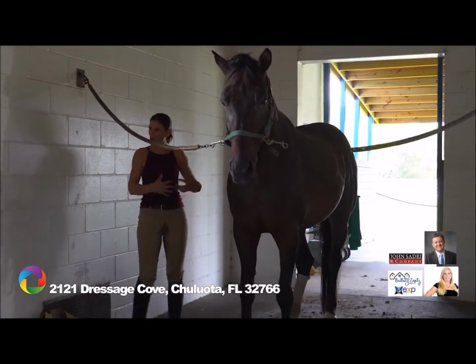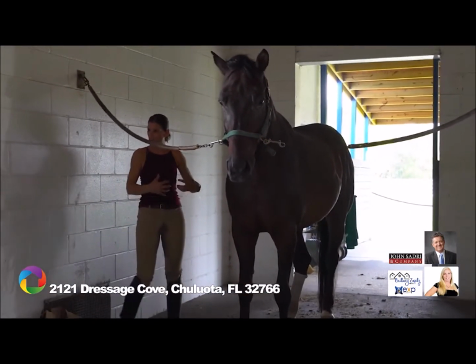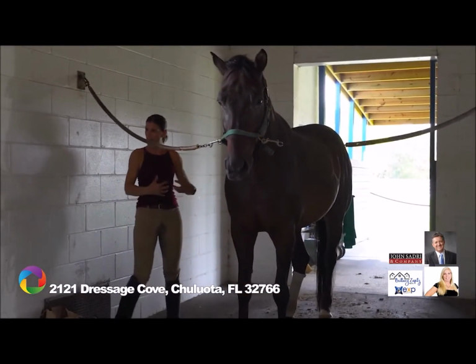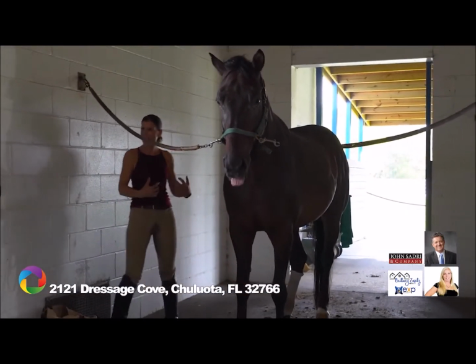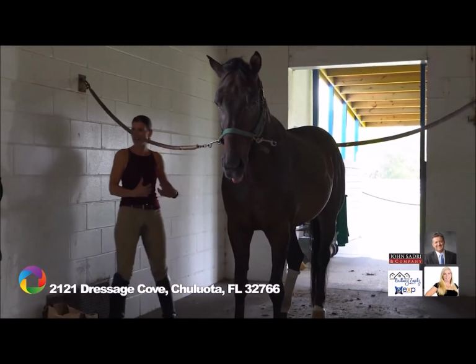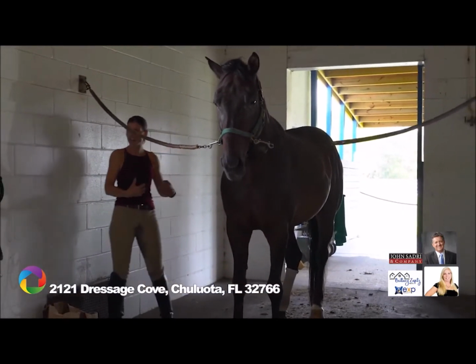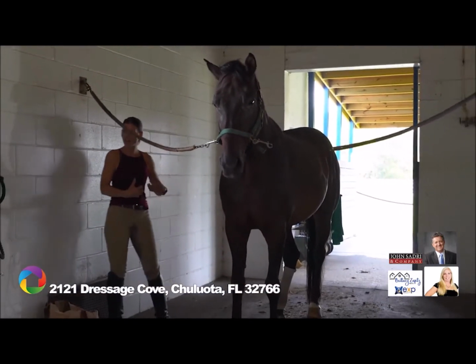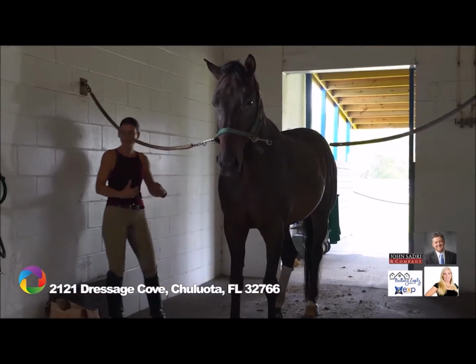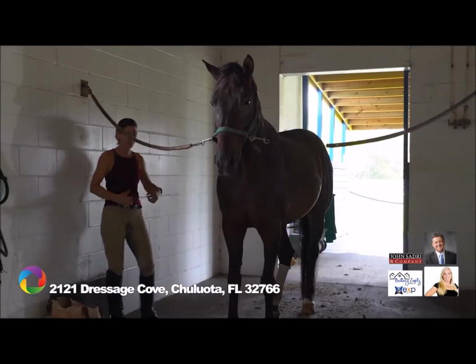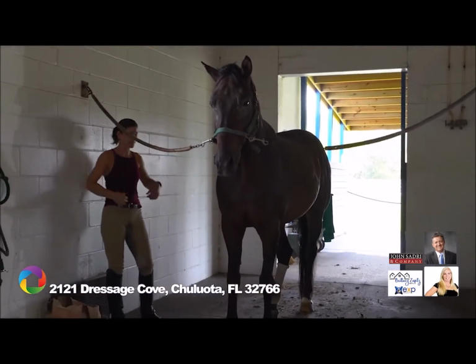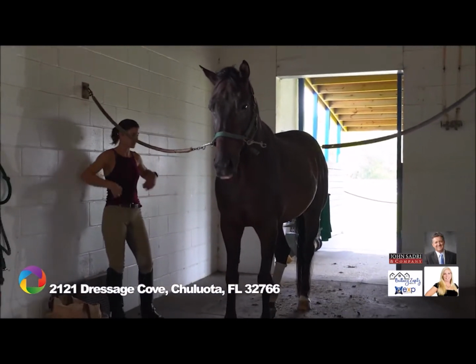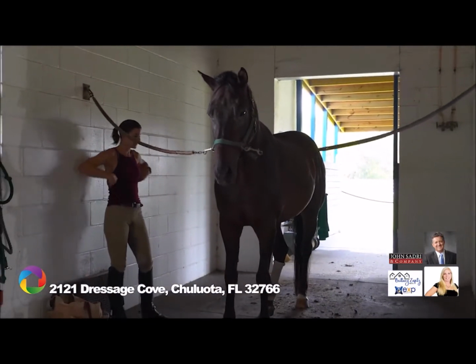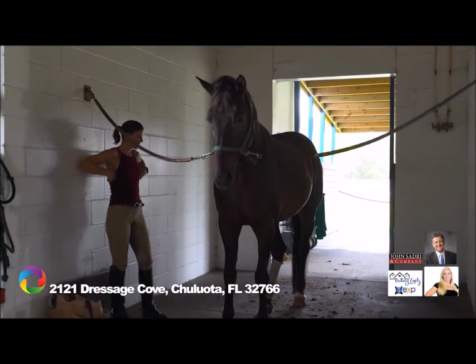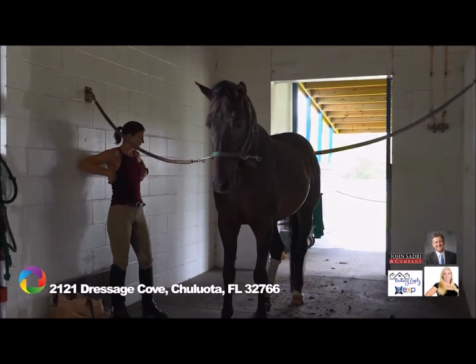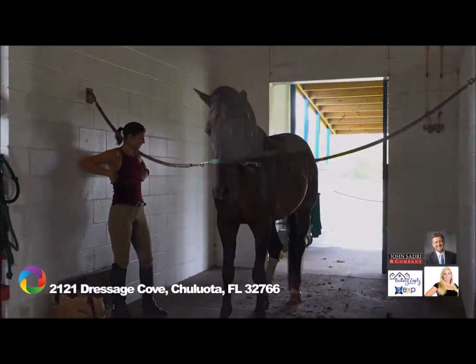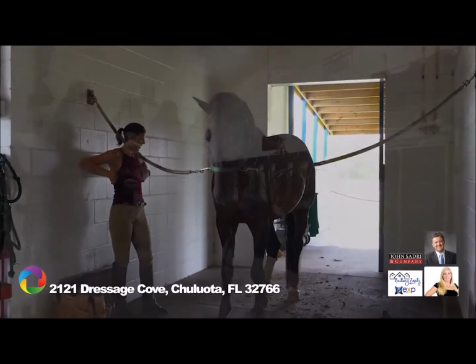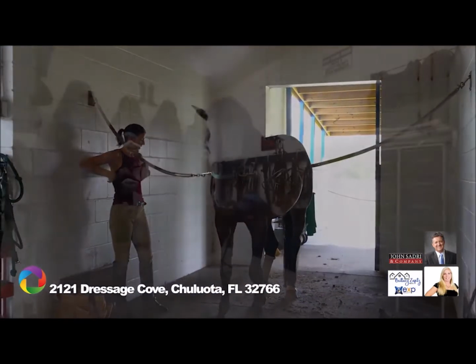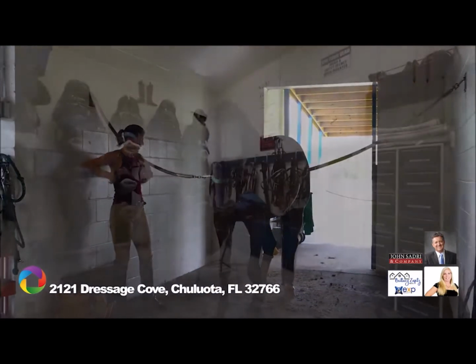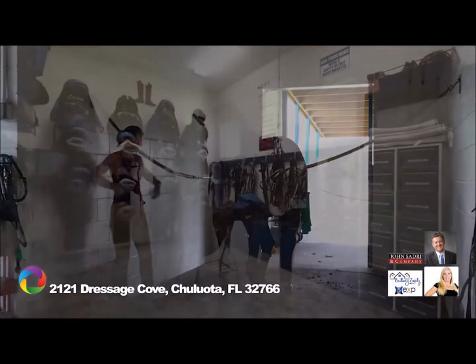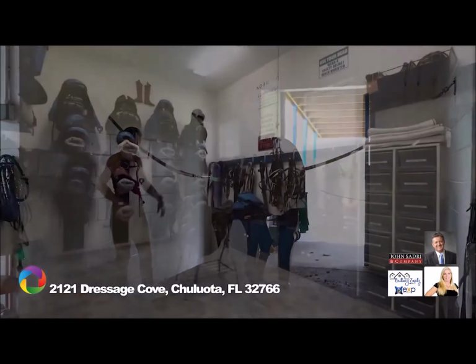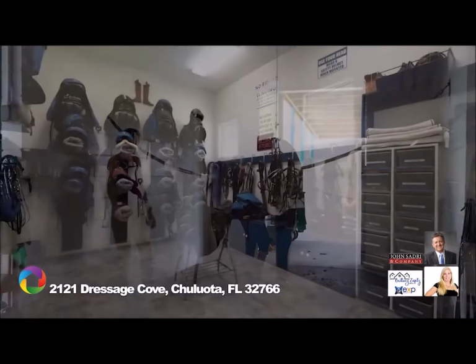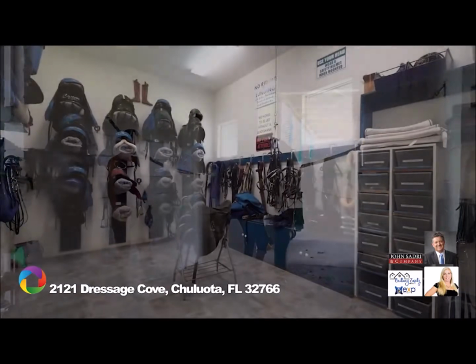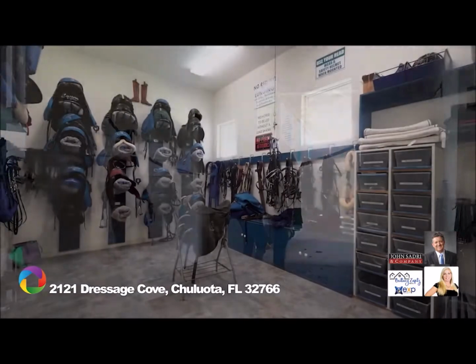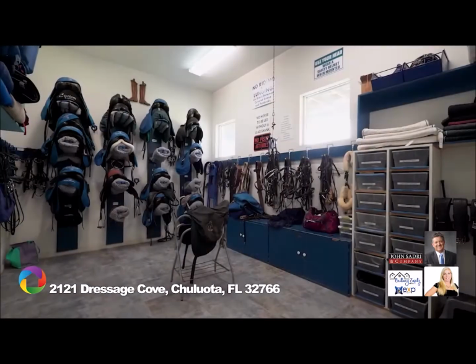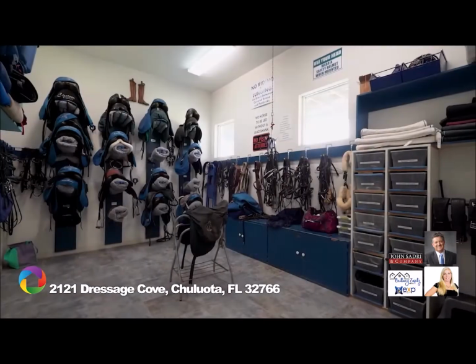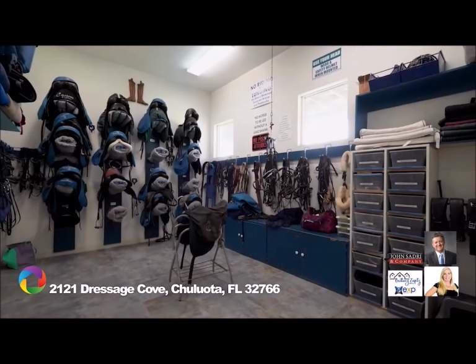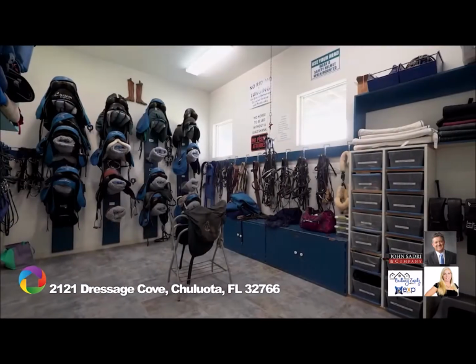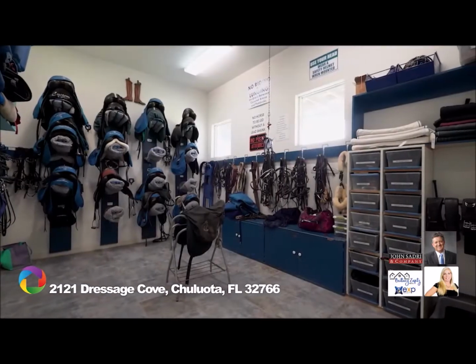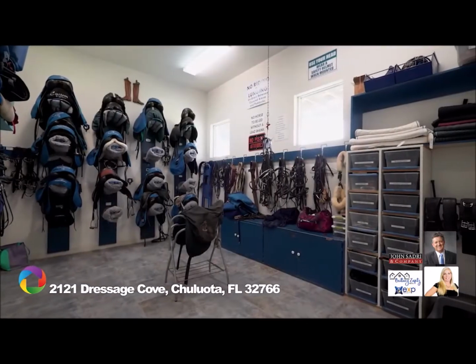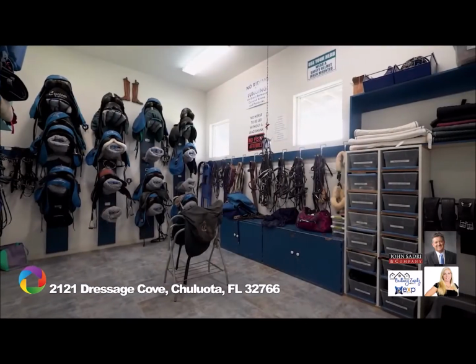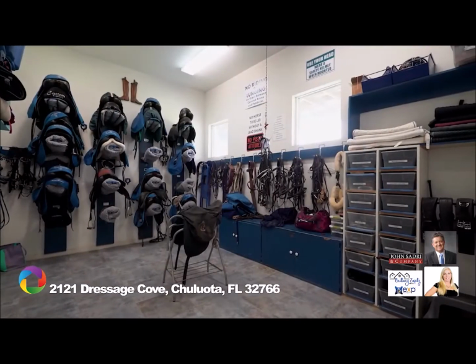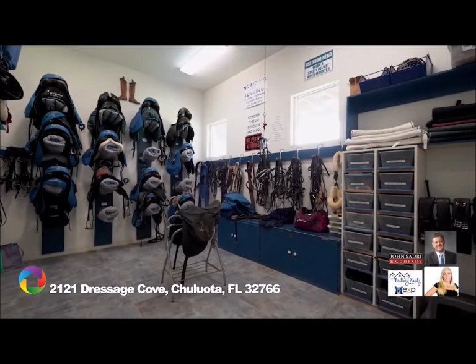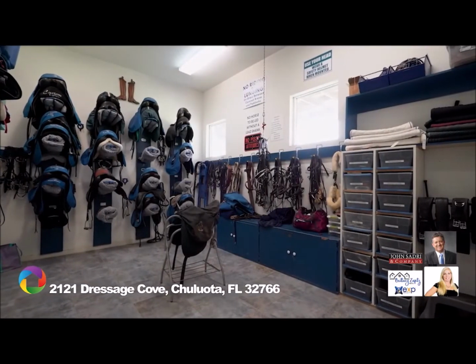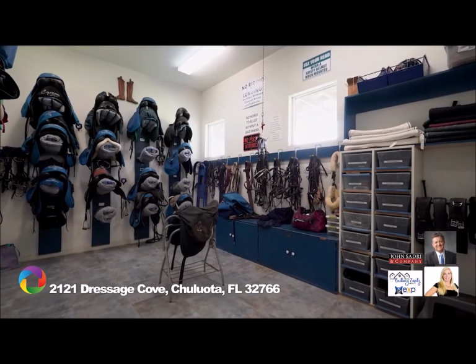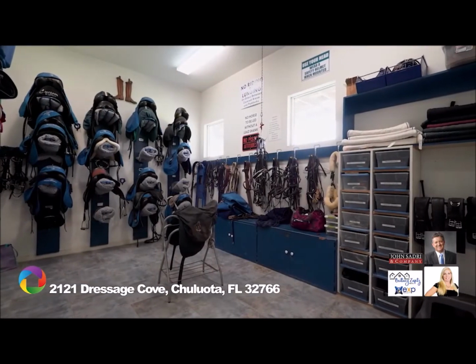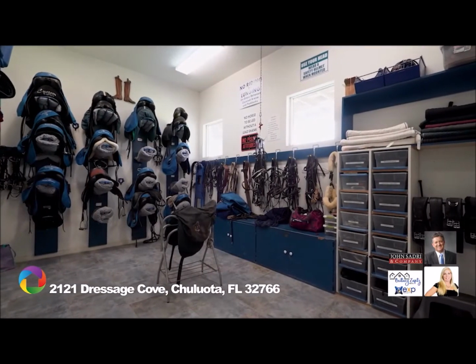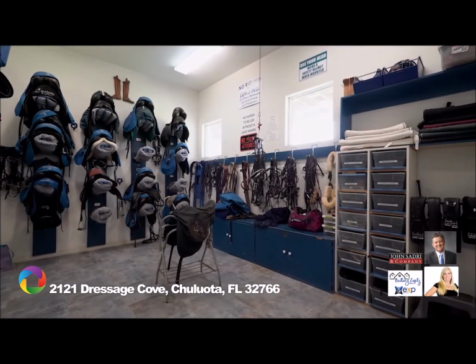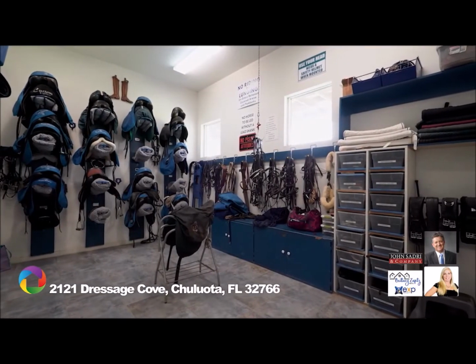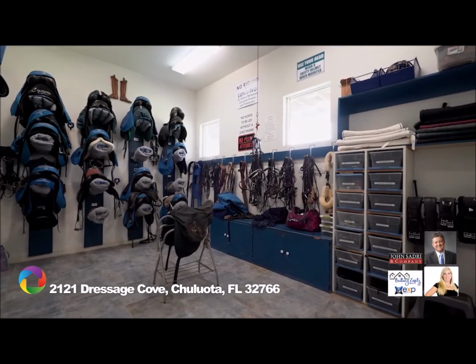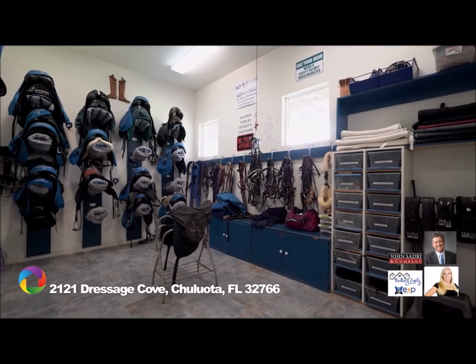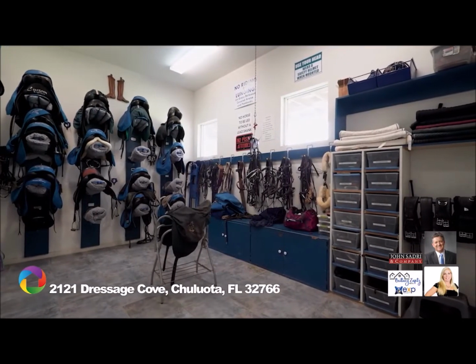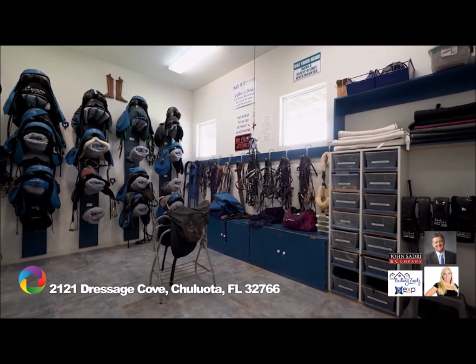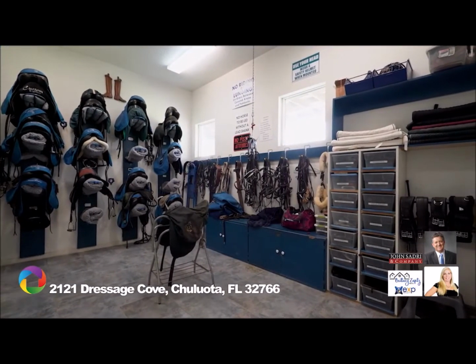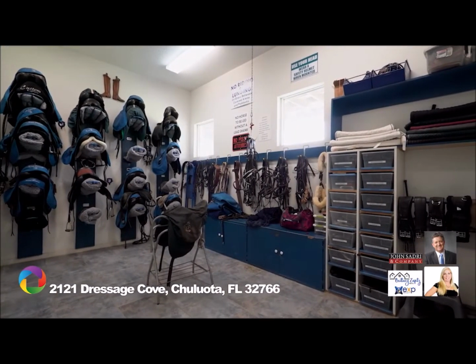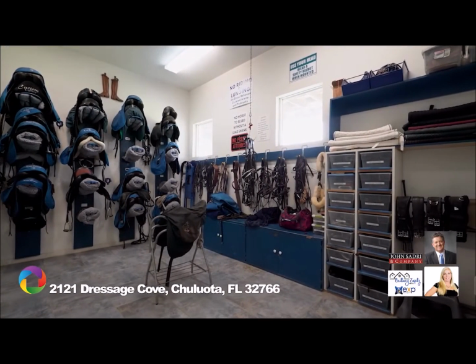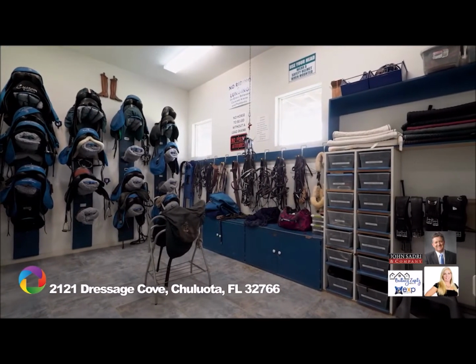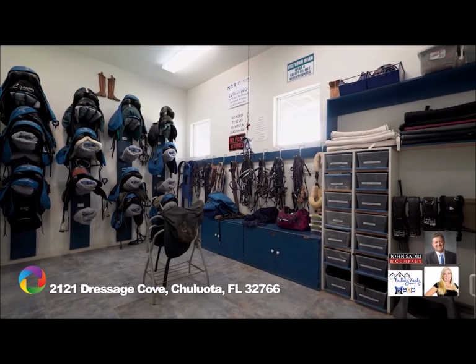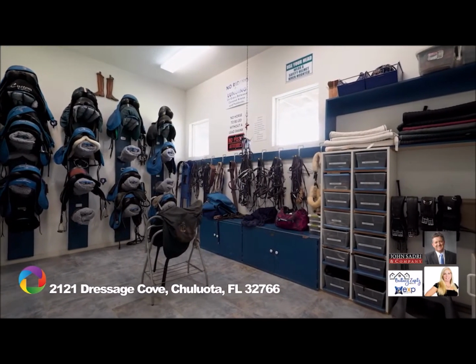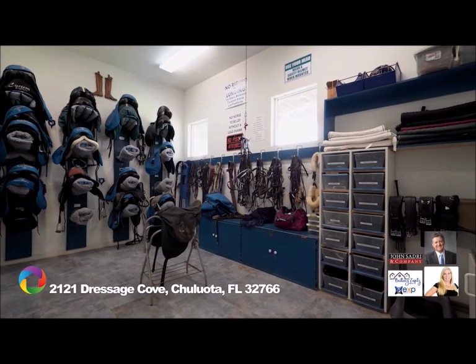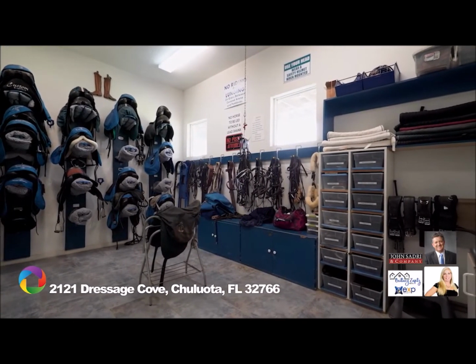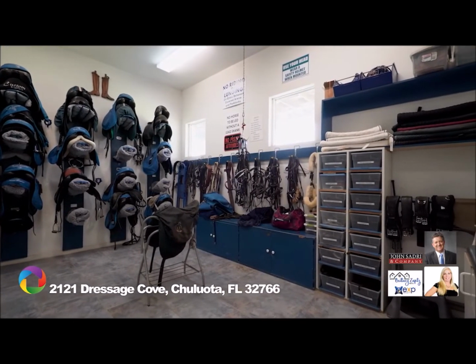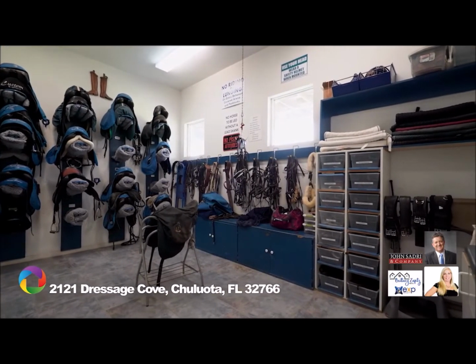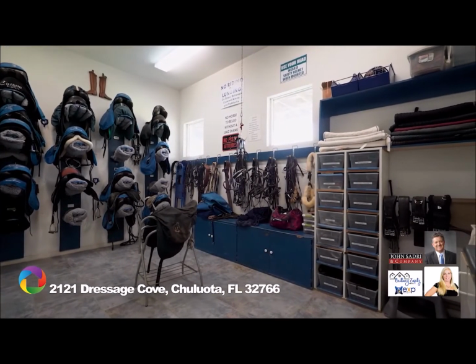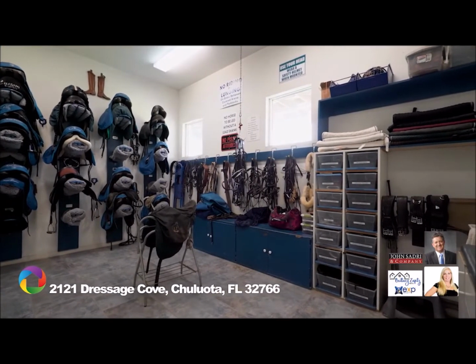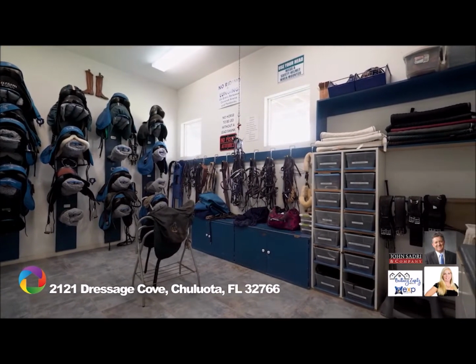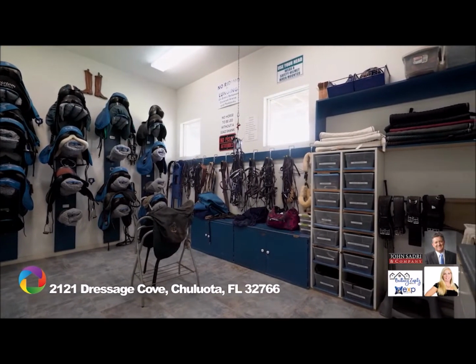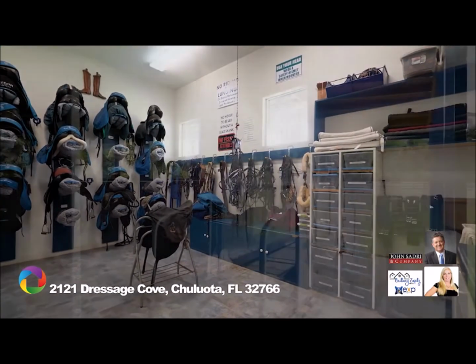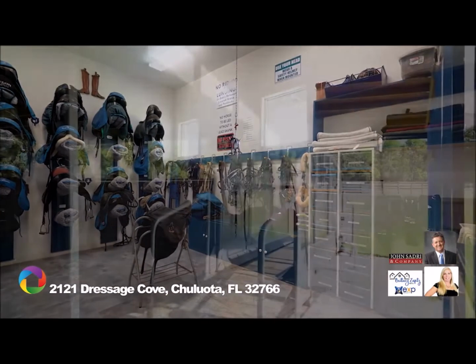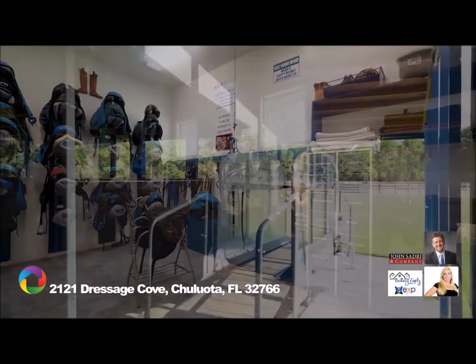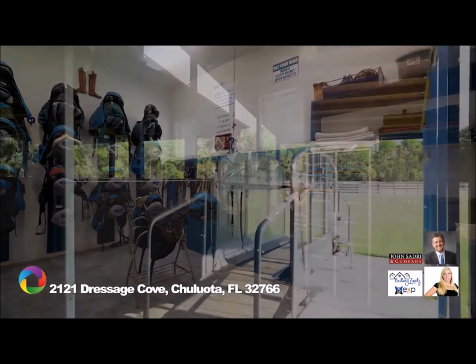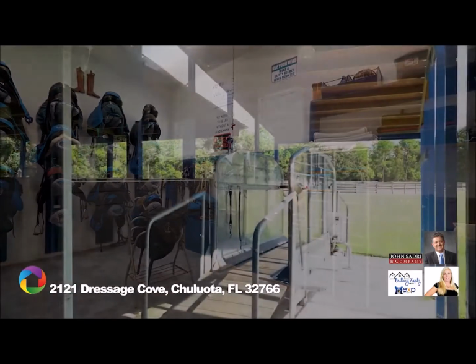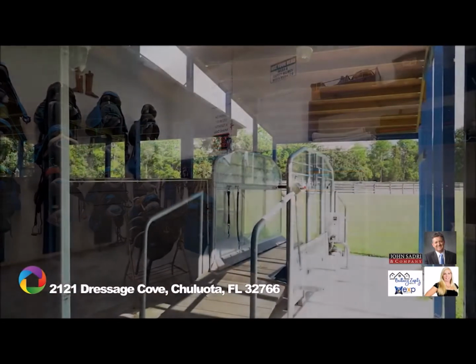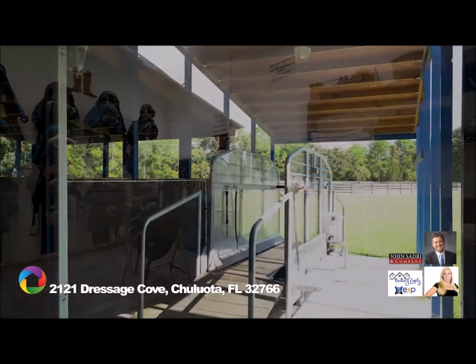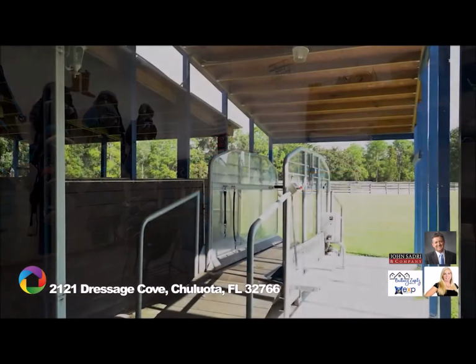Additionally, each barn includes an air-conditioned tack room, laundry facility, bath, feed room, and office space.